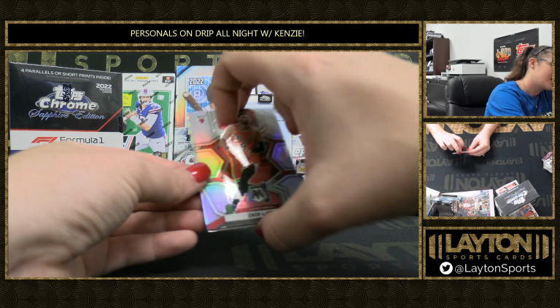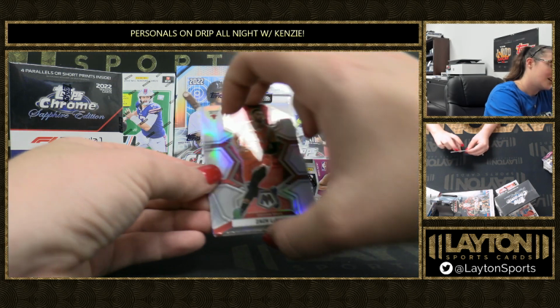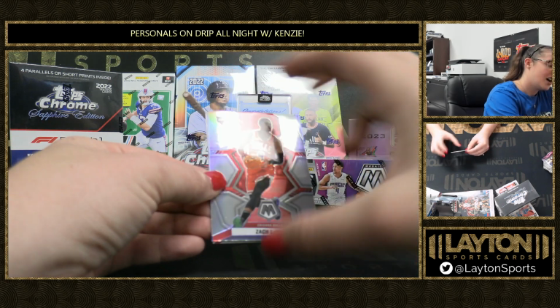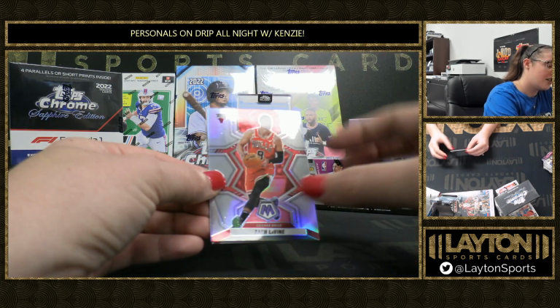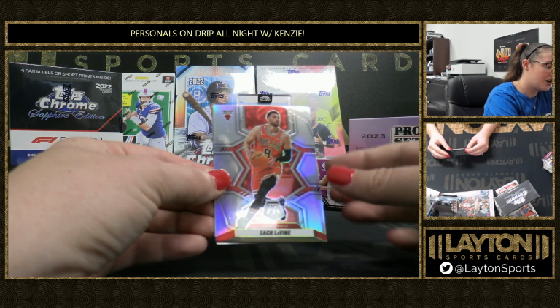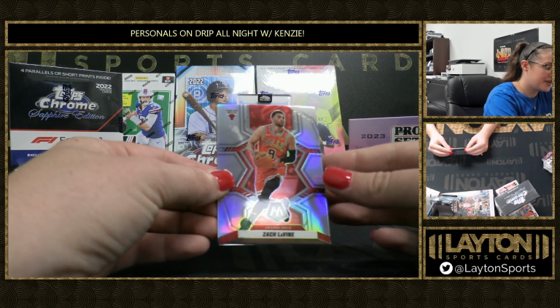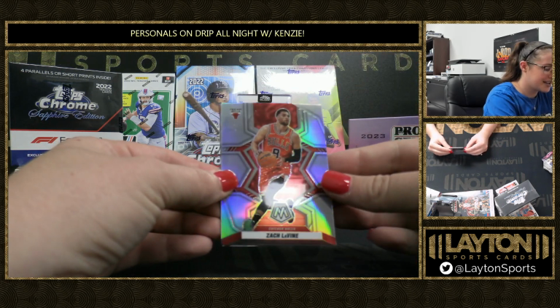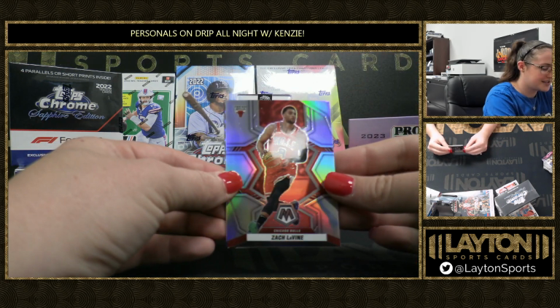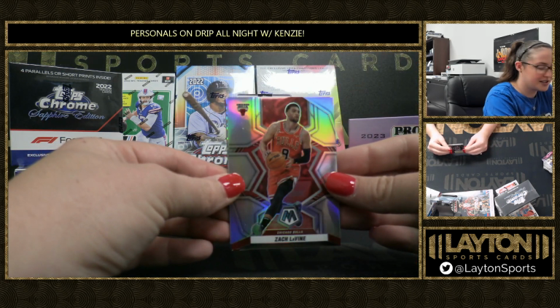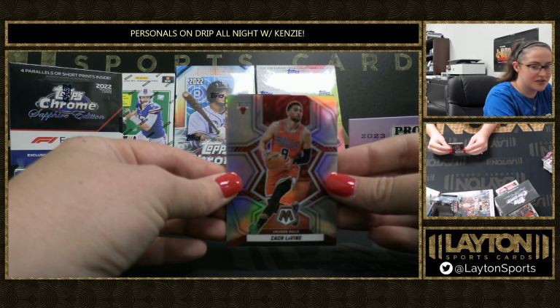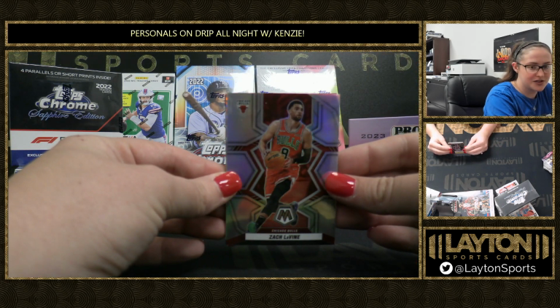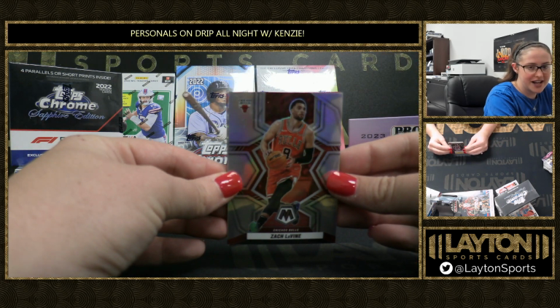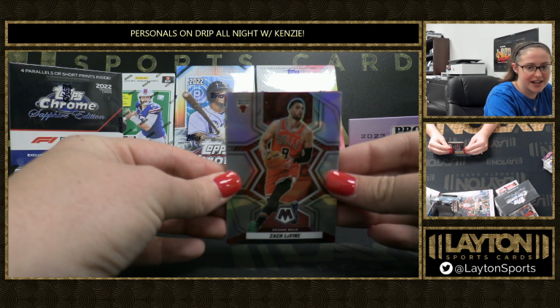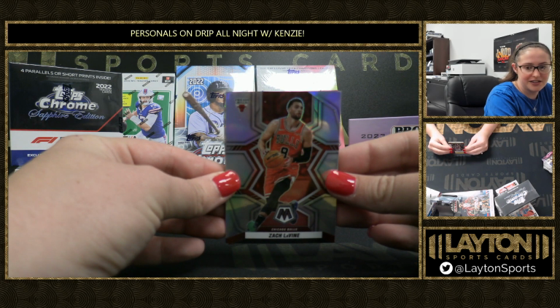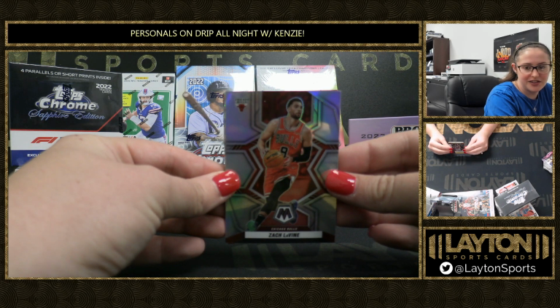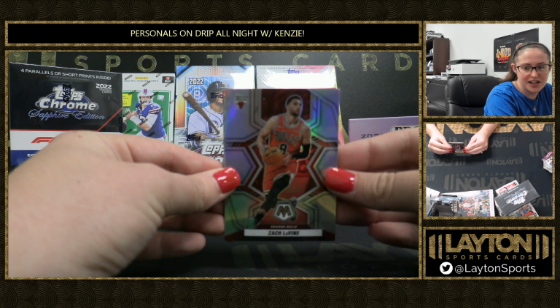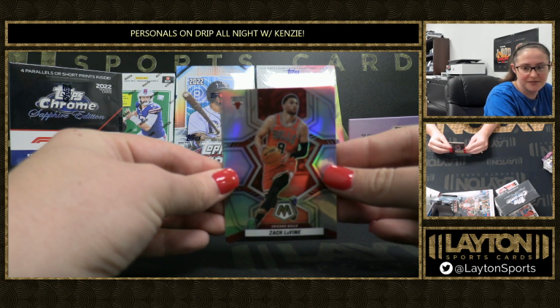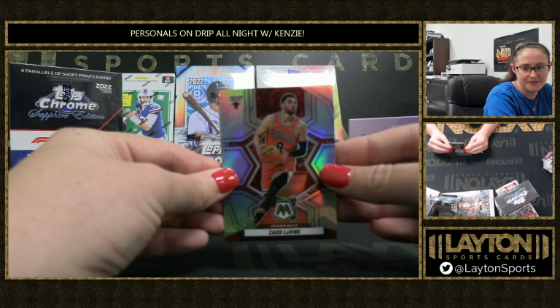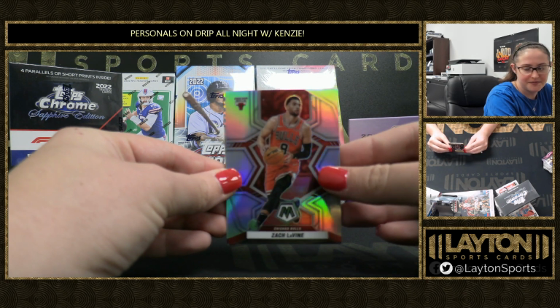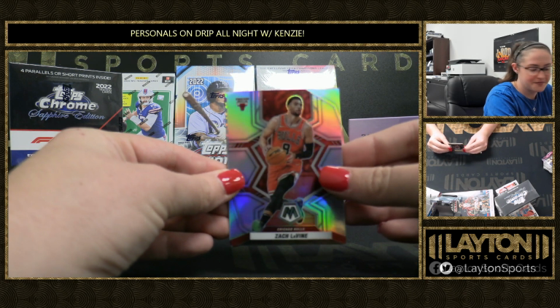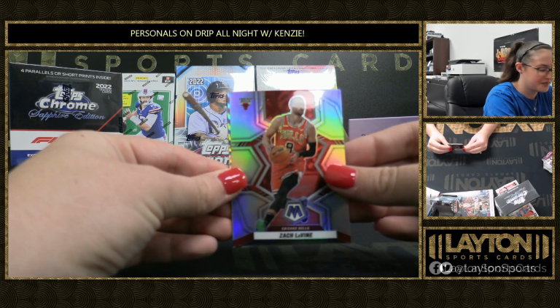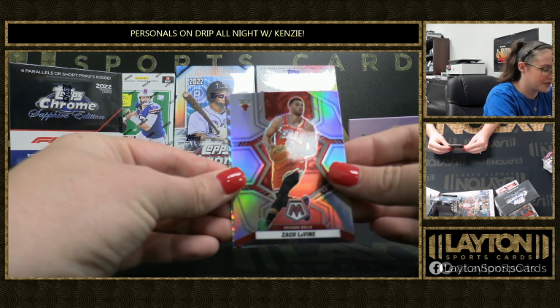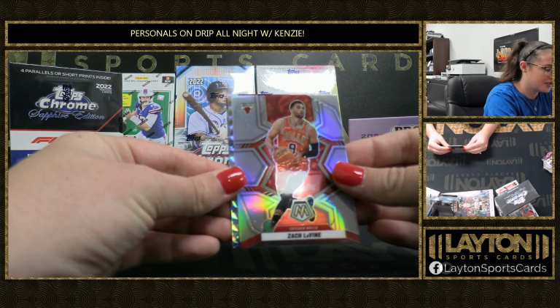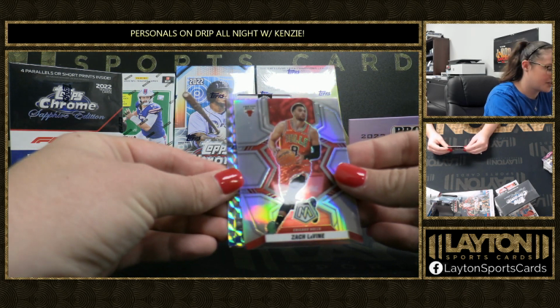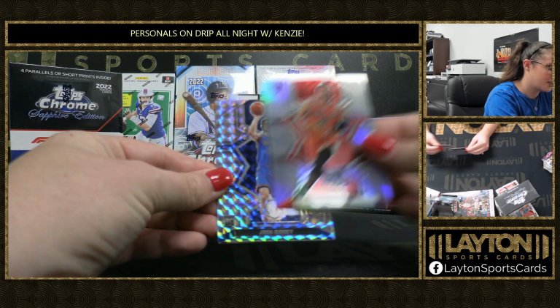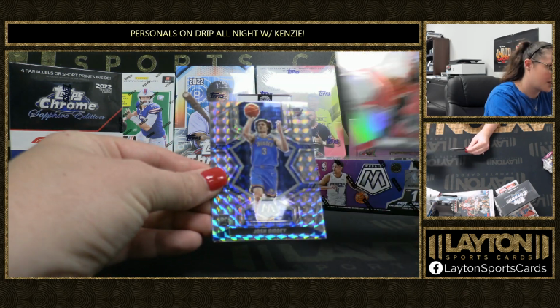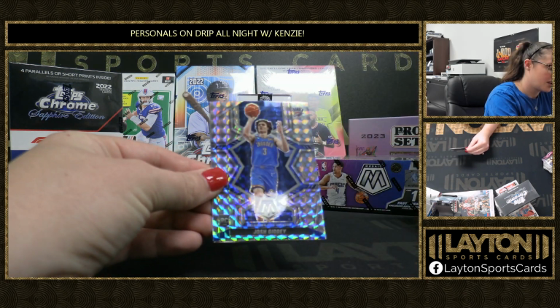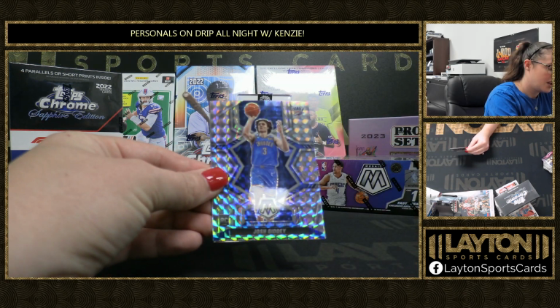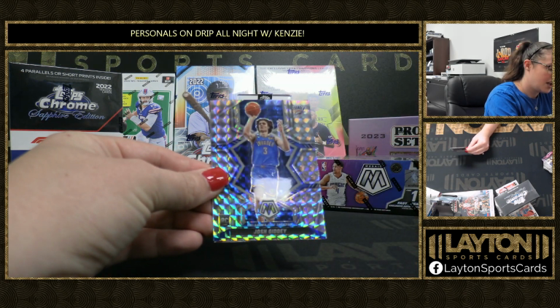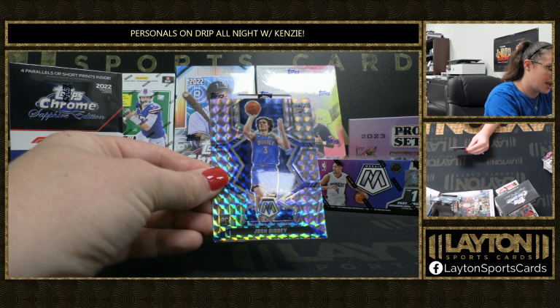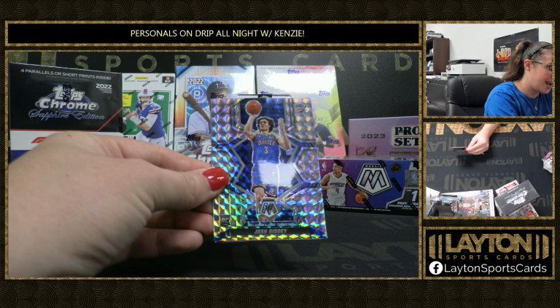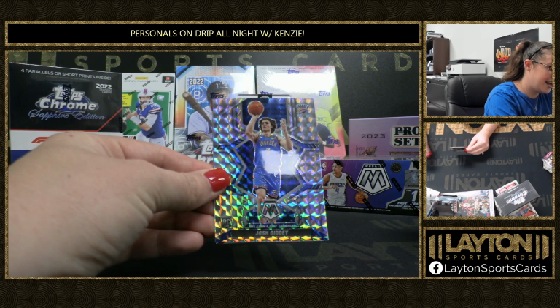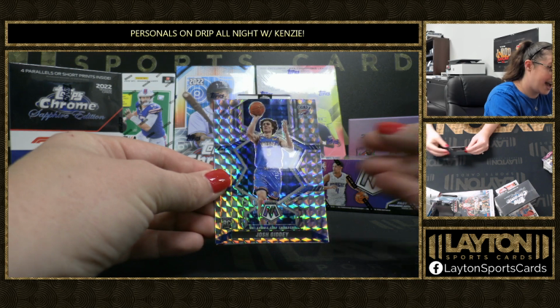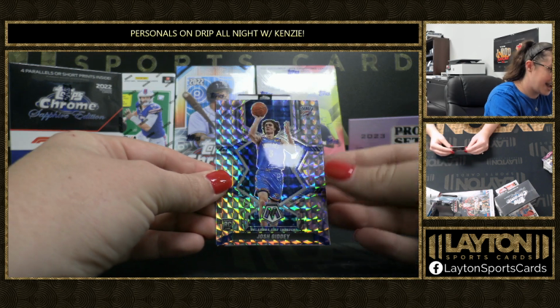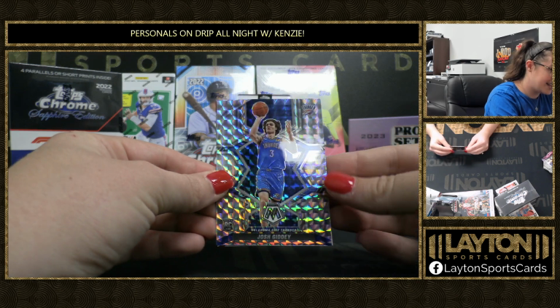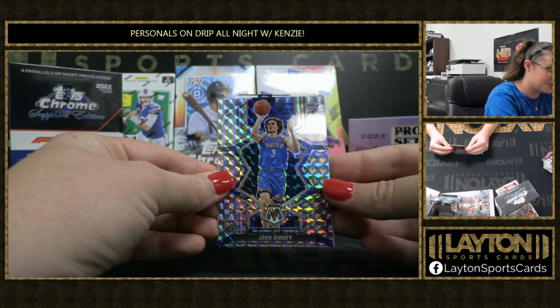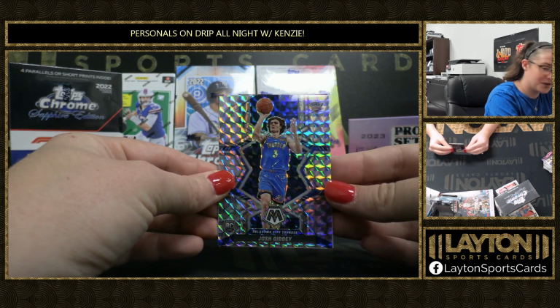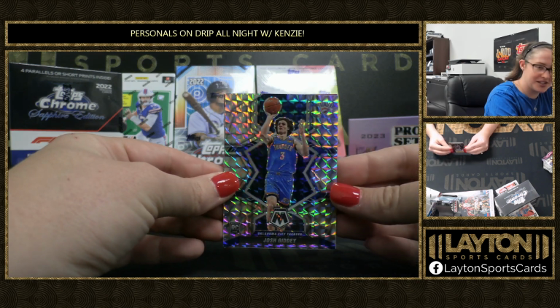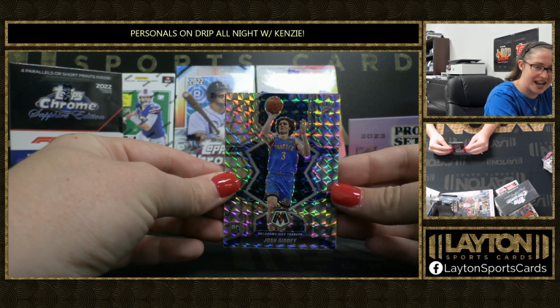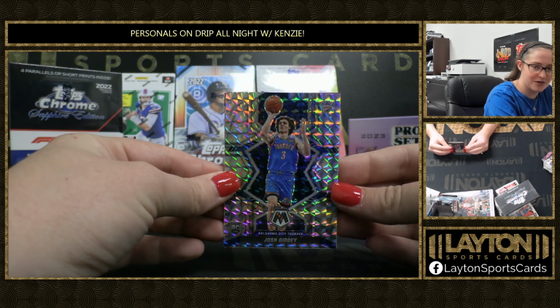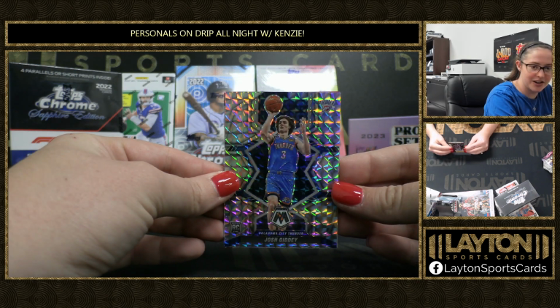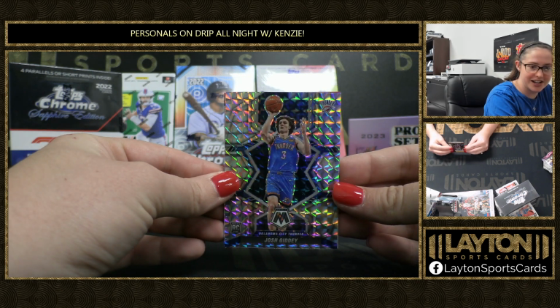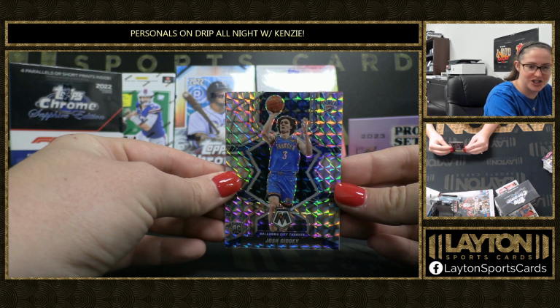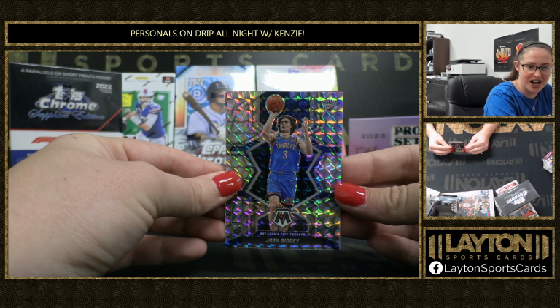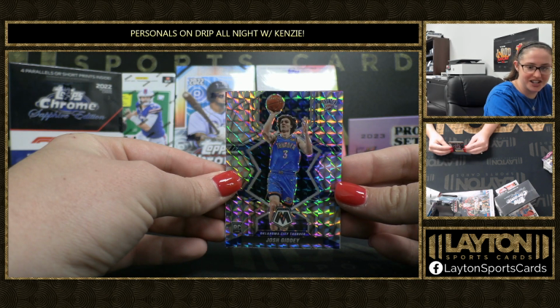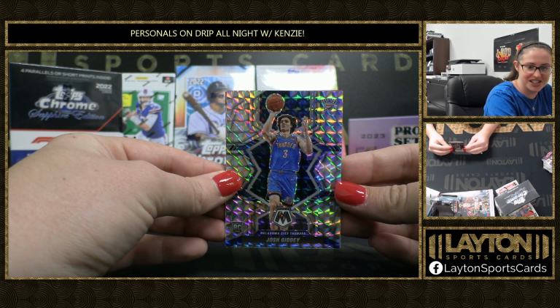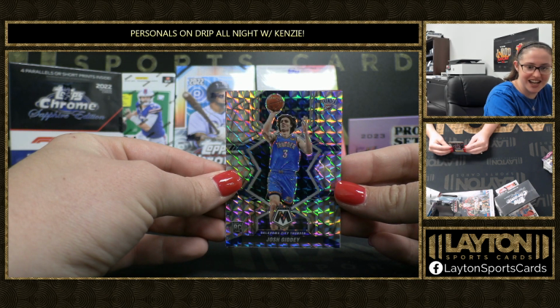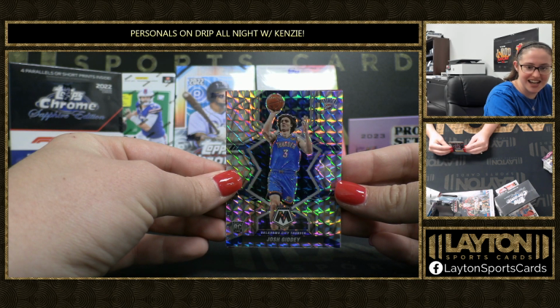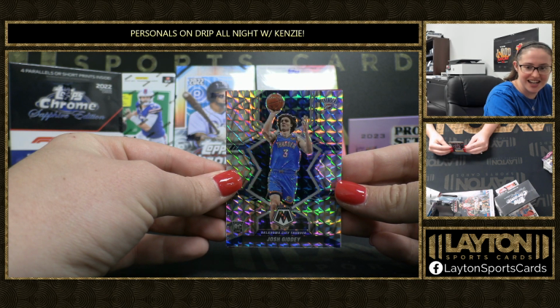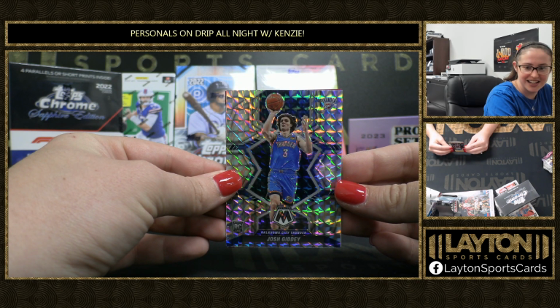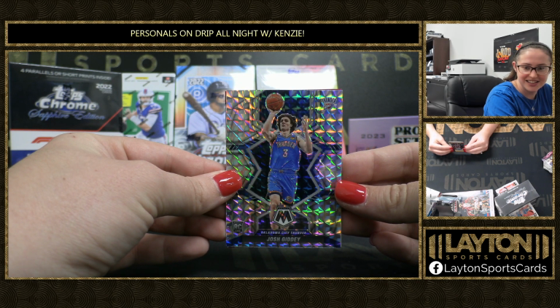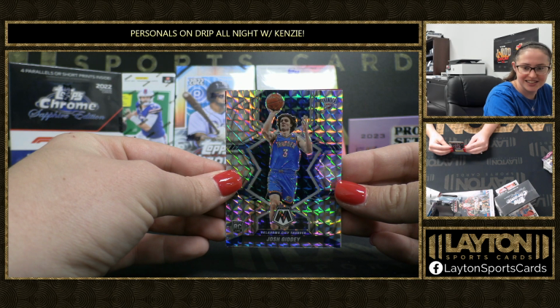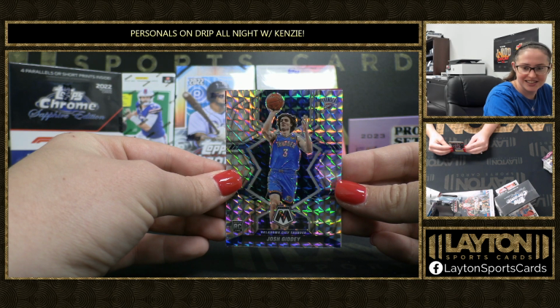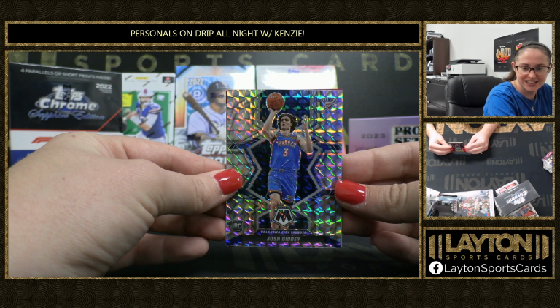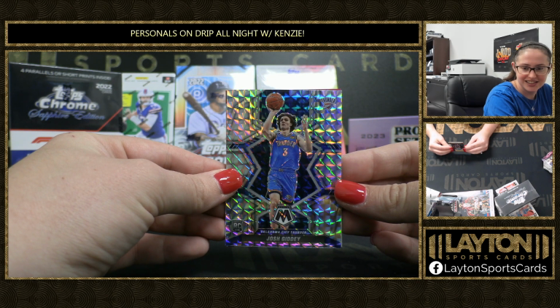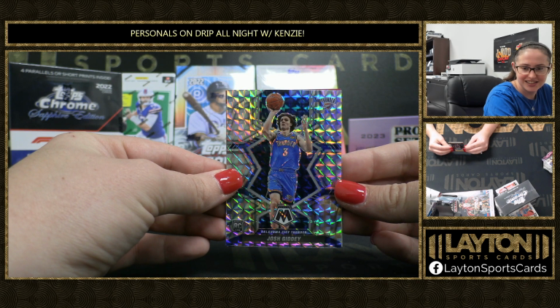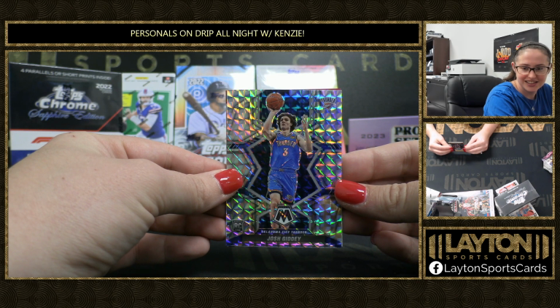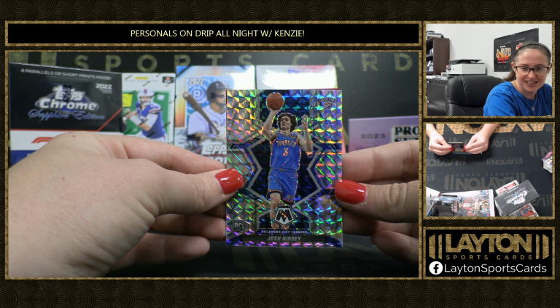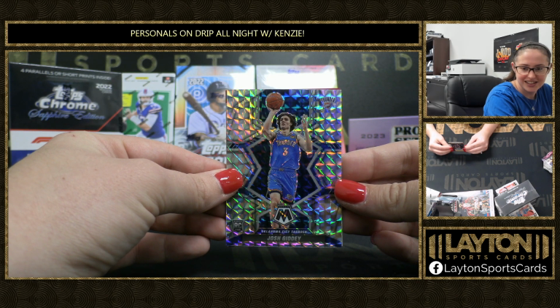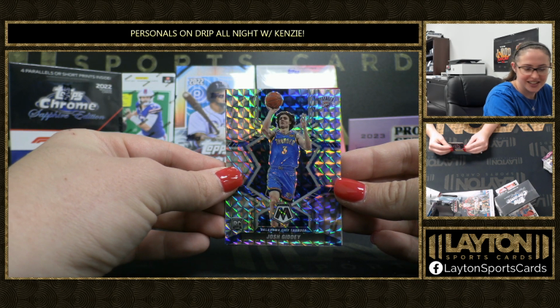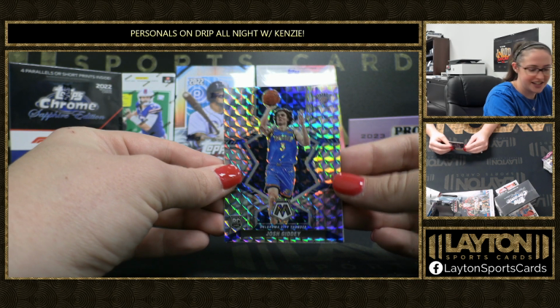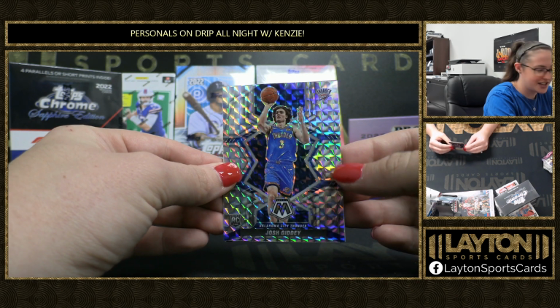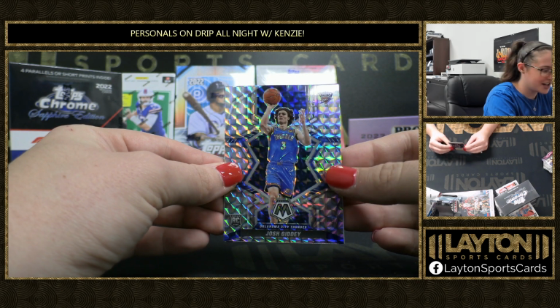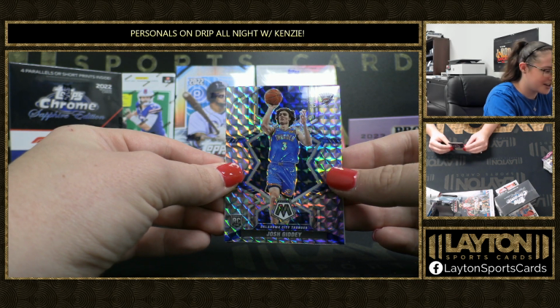Alright, we got Silver Zach Levine, and a nice Mosaic rookie Josh Giddy. There you go.